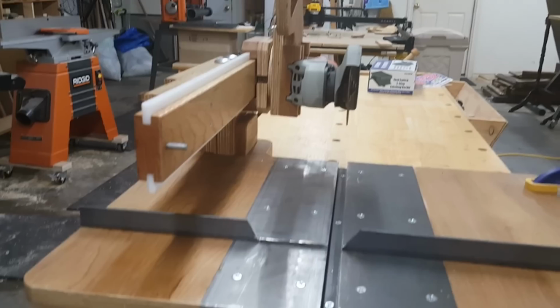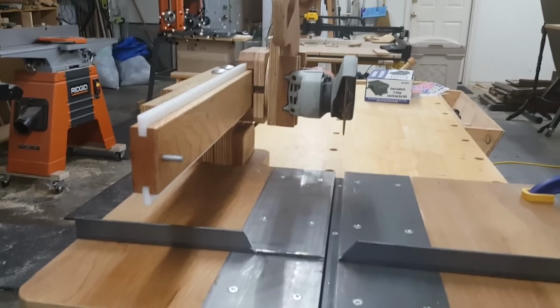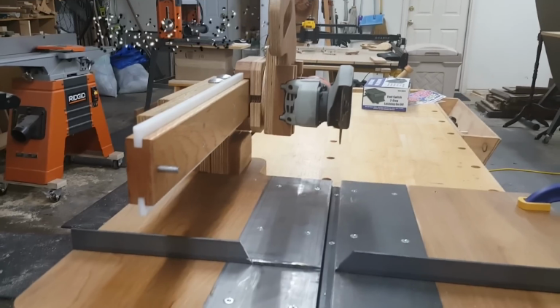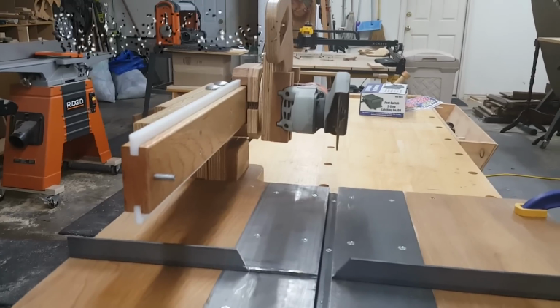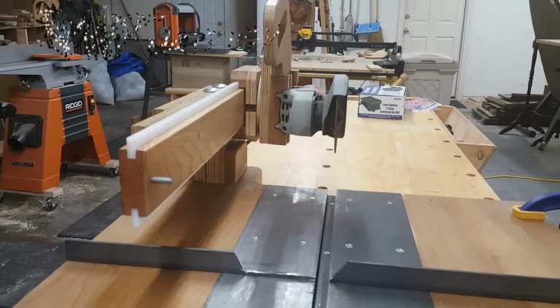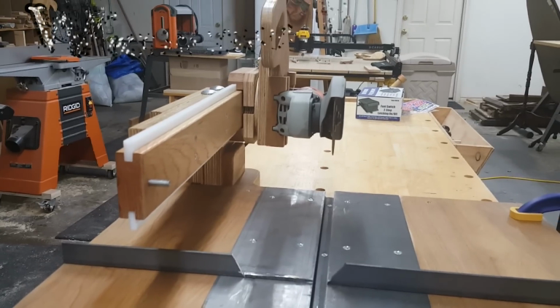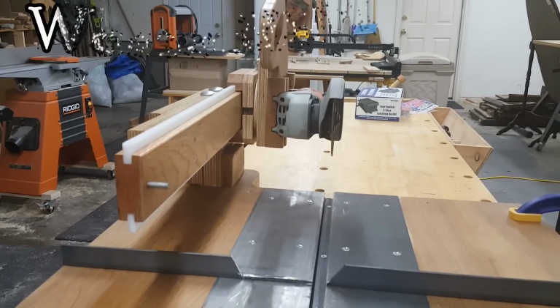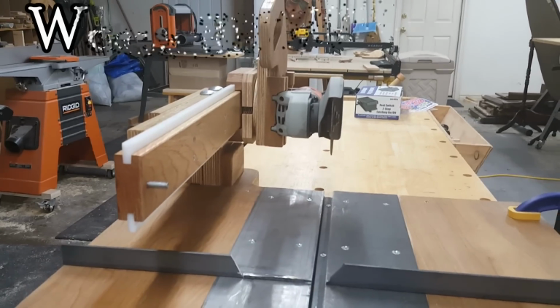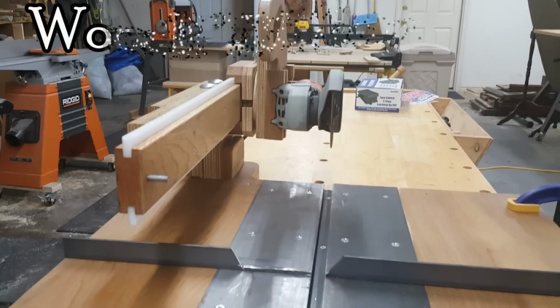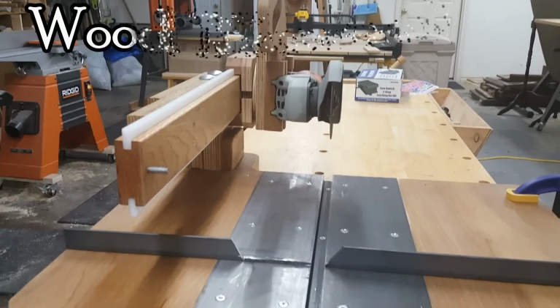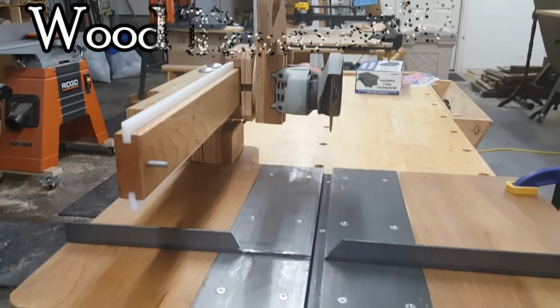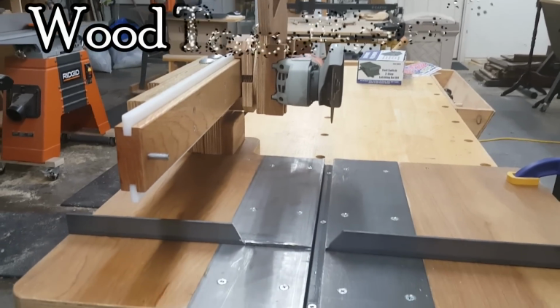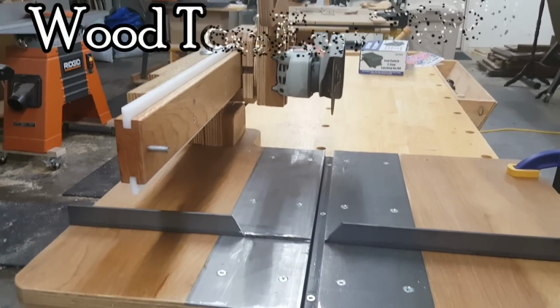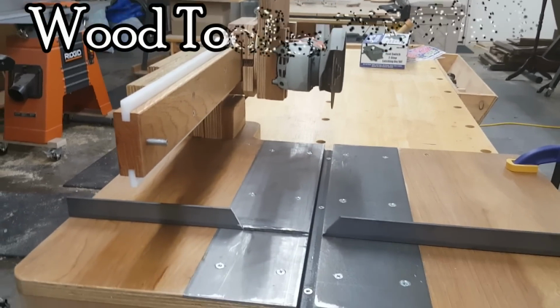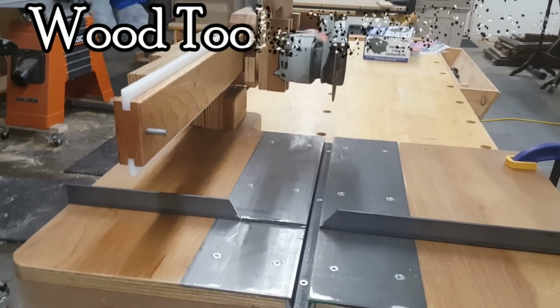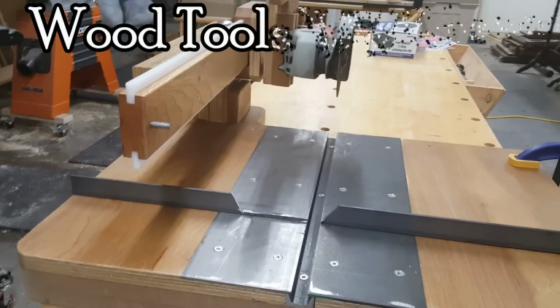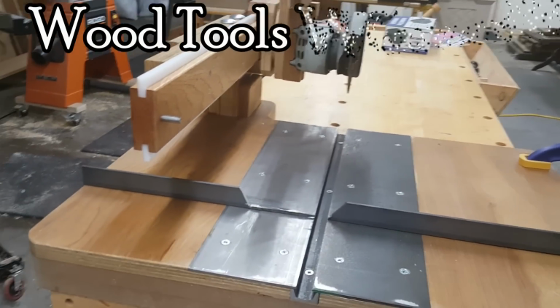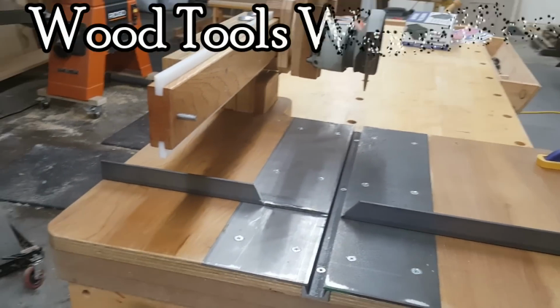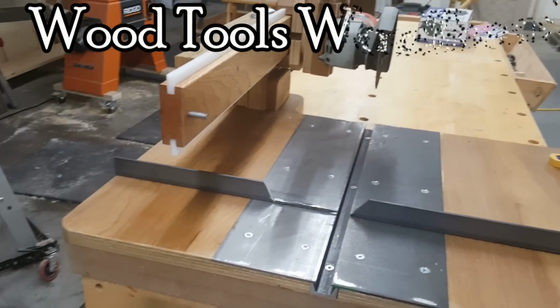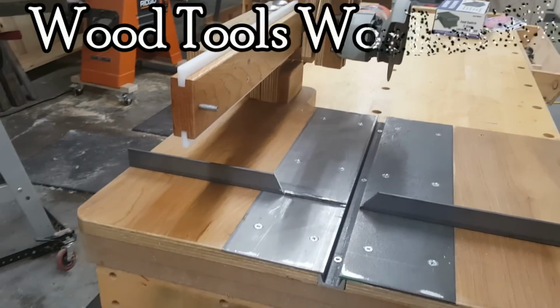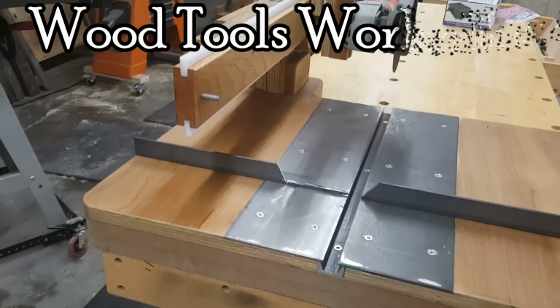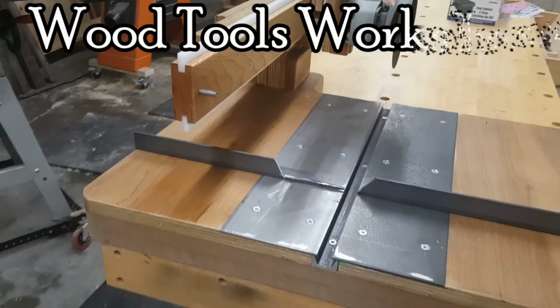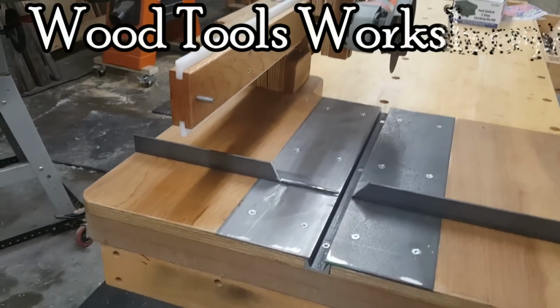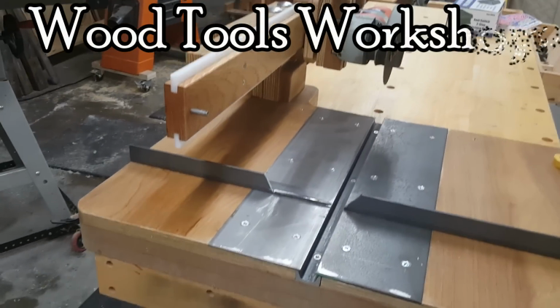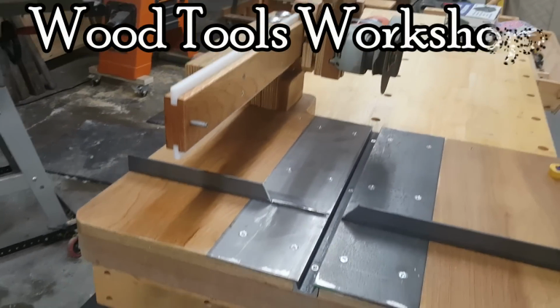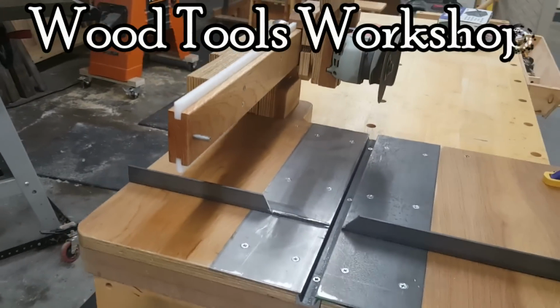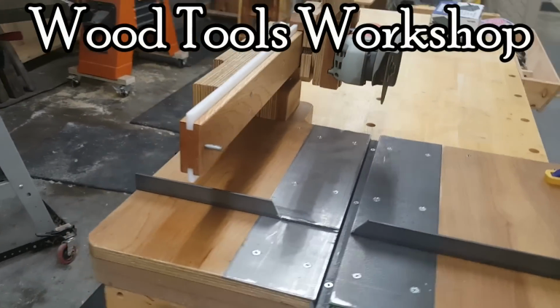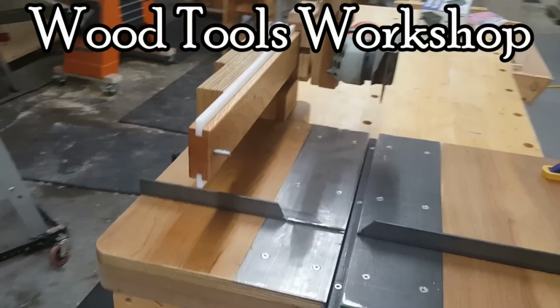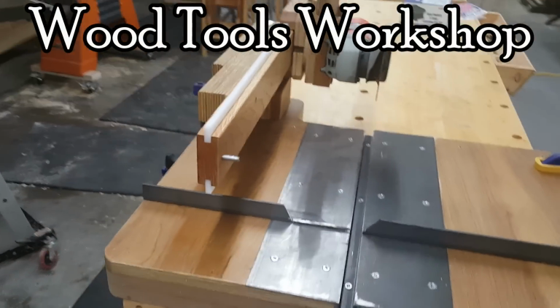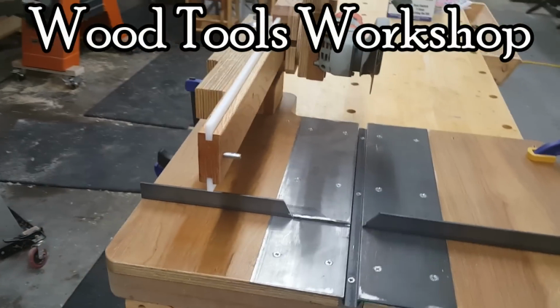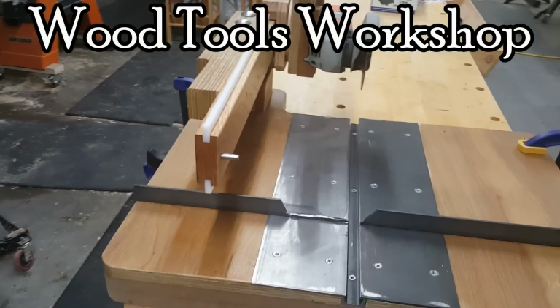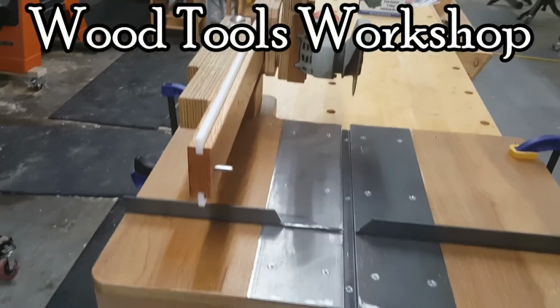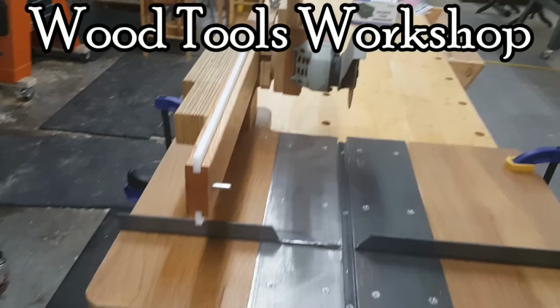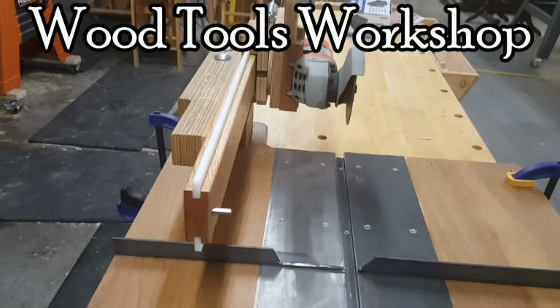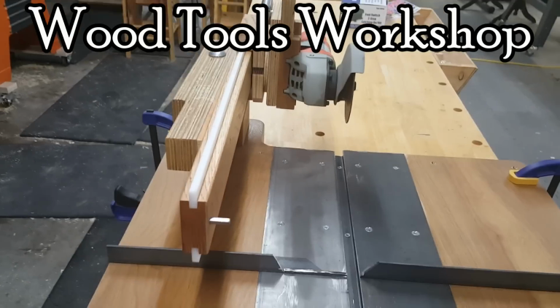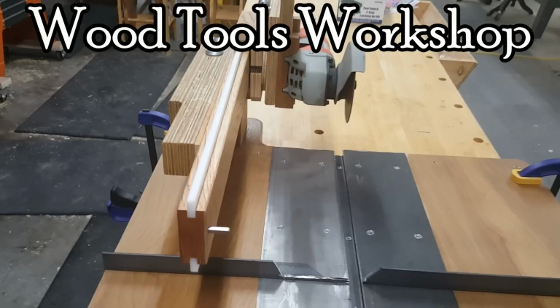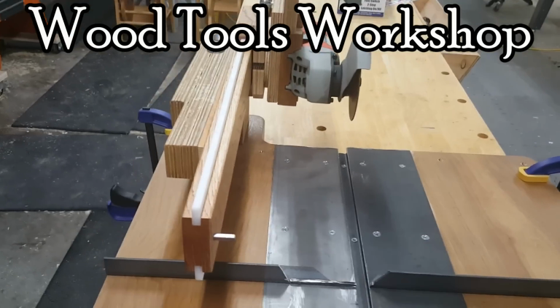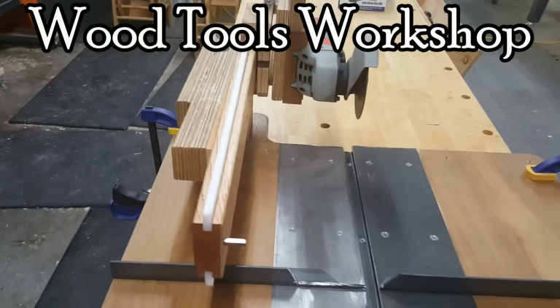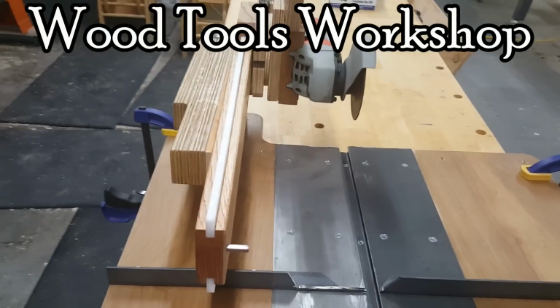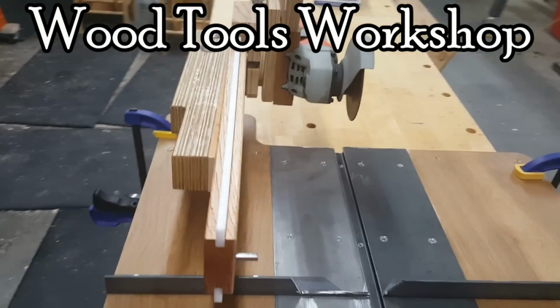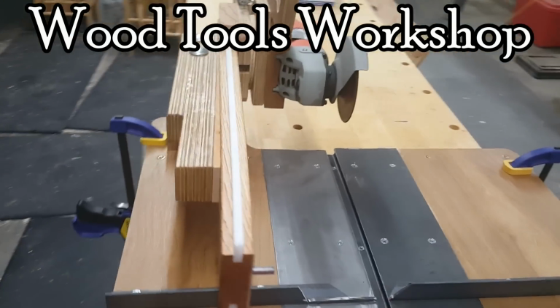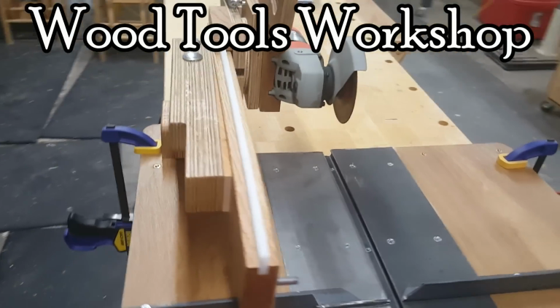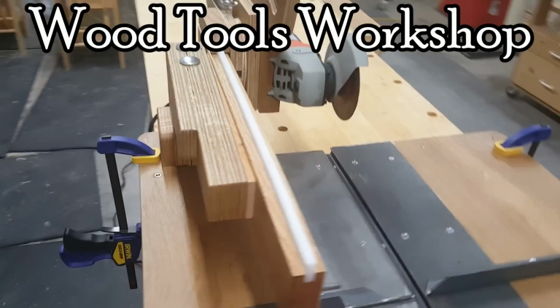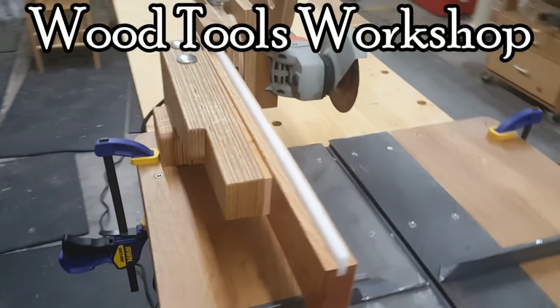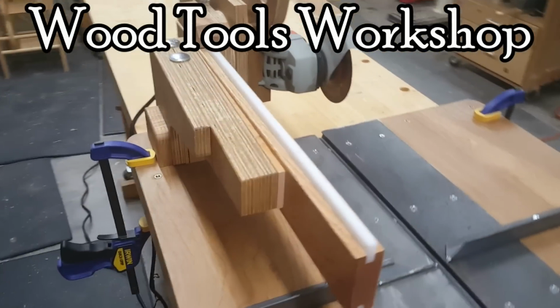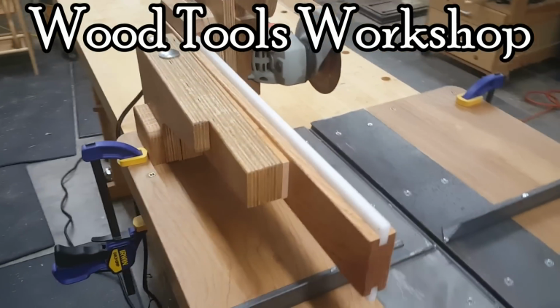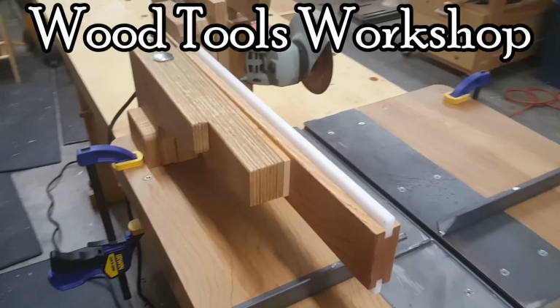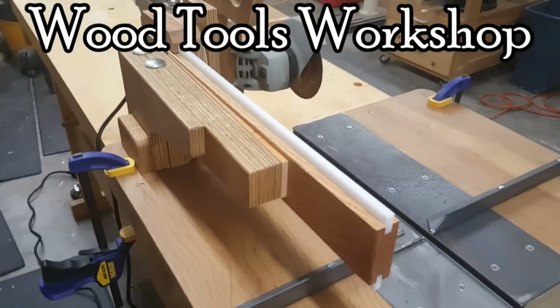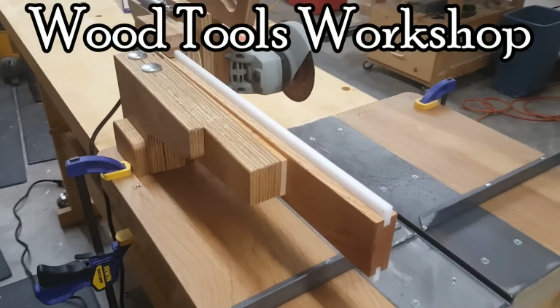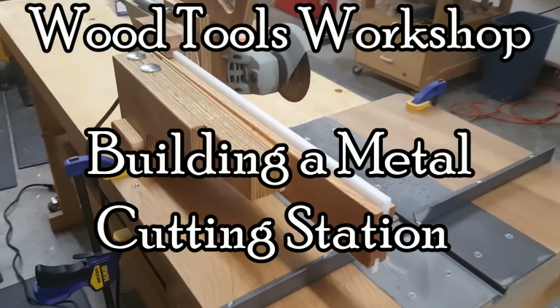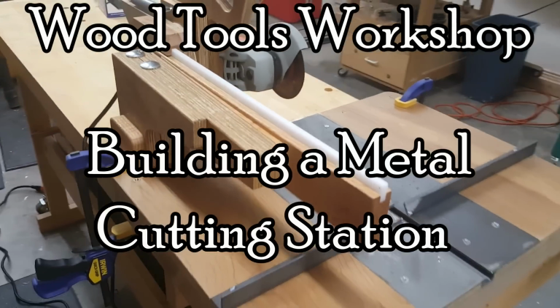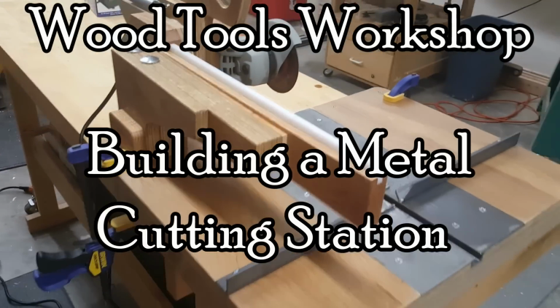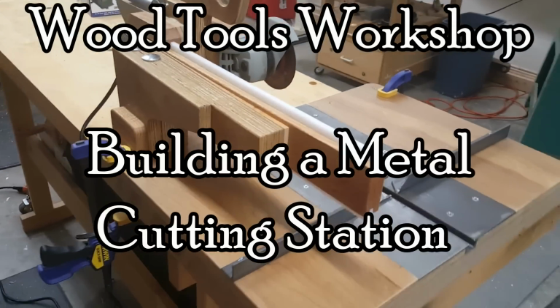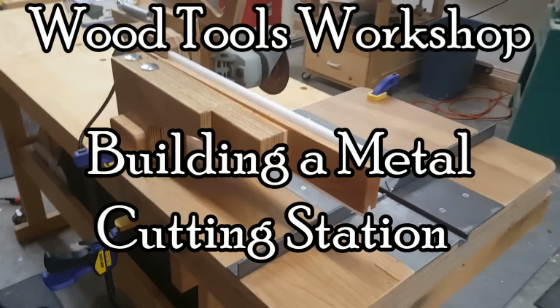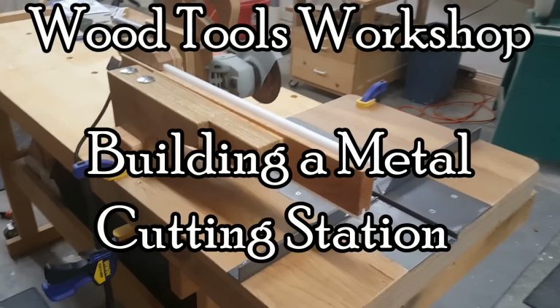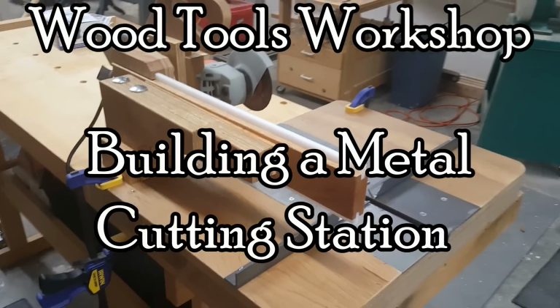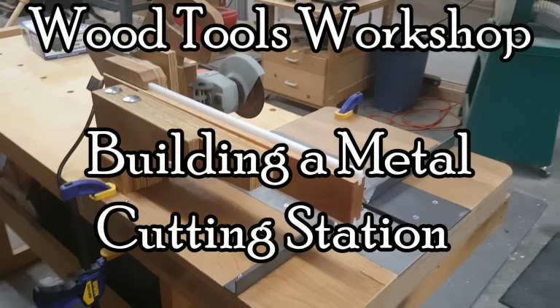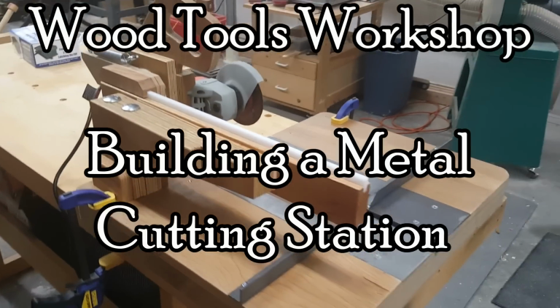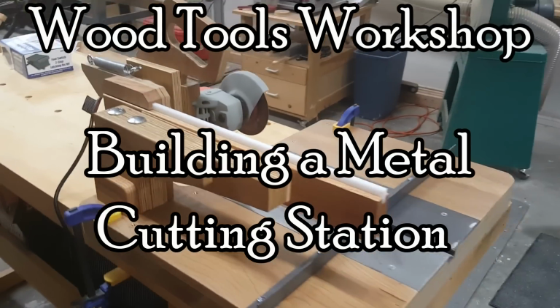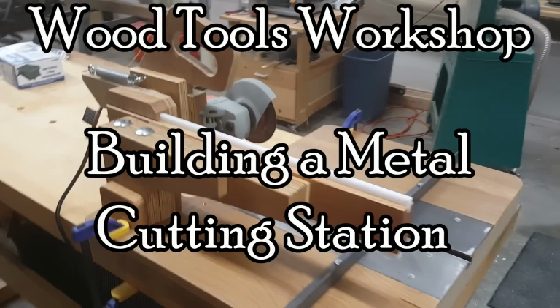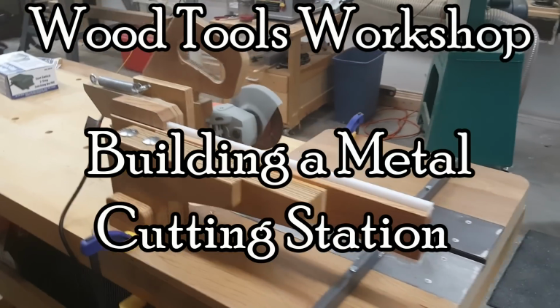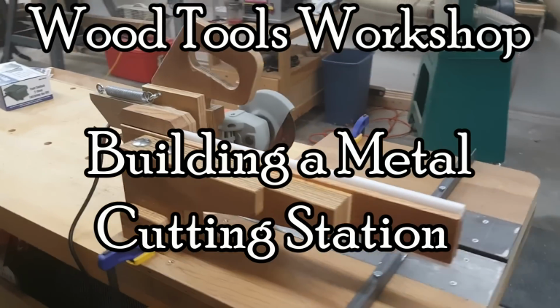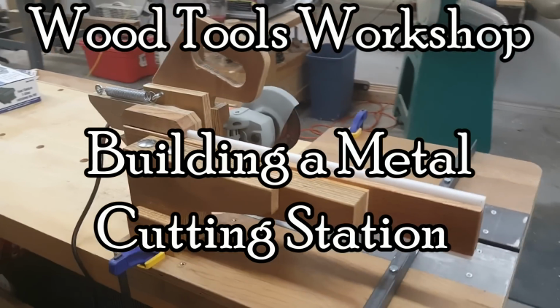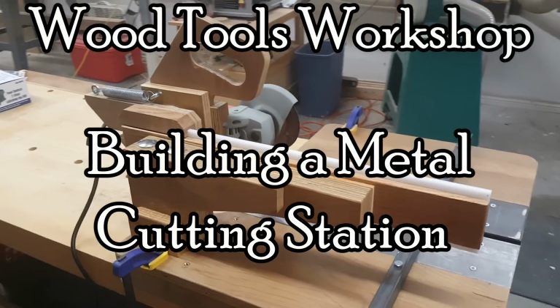Hello, I'm Fred, this is Wood Tools Workshop, and you're watching part two in a series on building a metal cutting station.